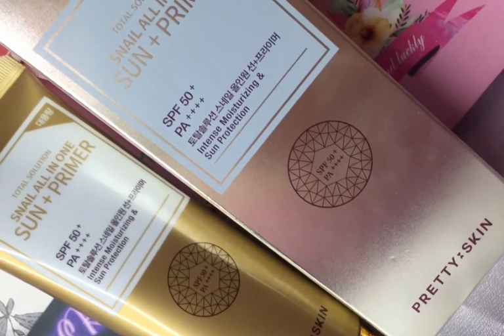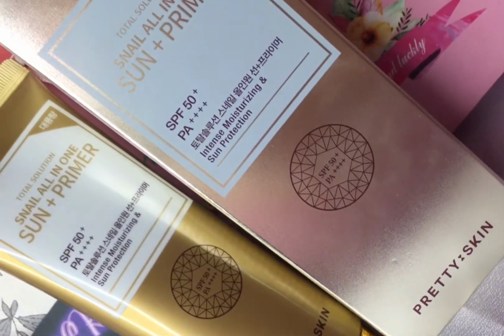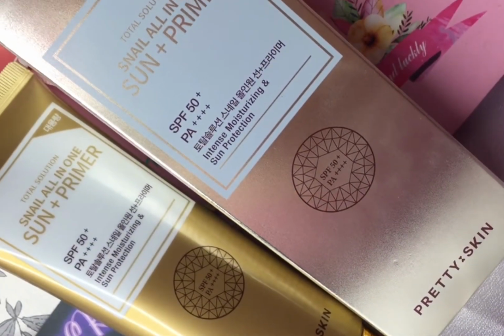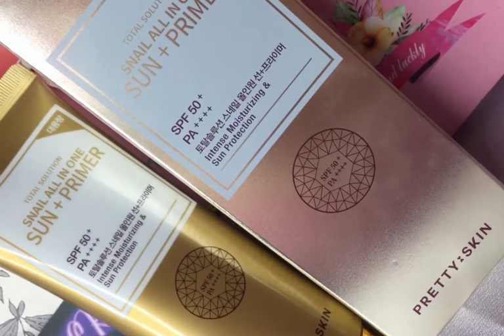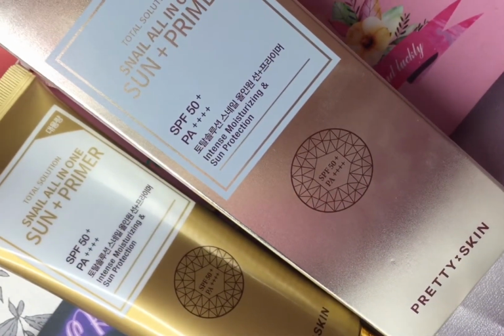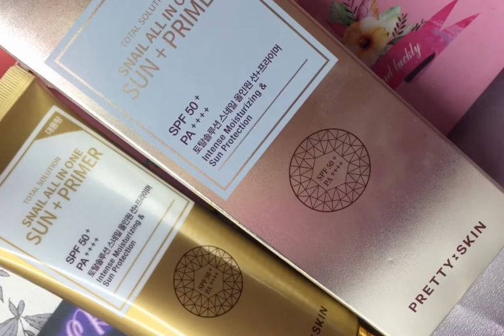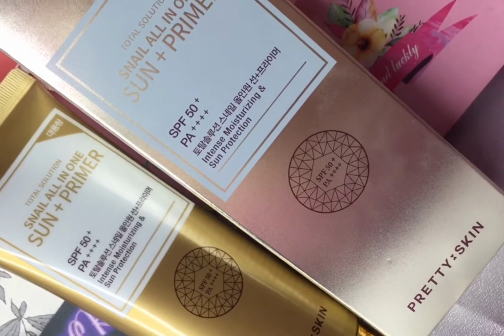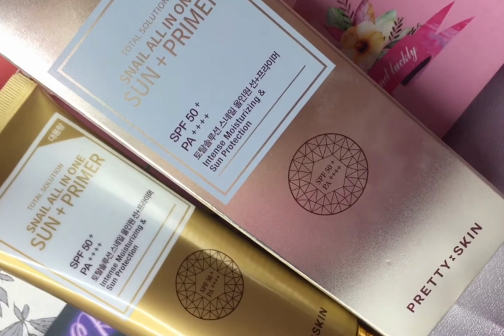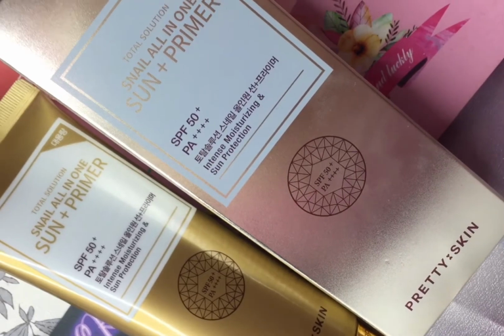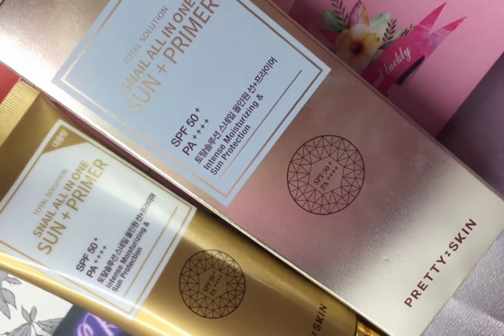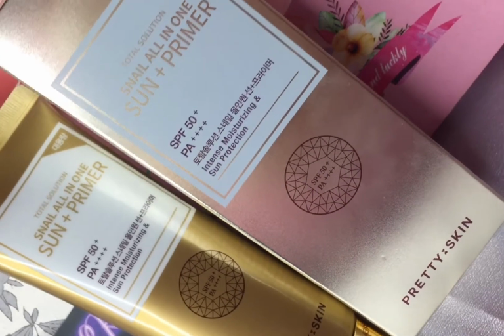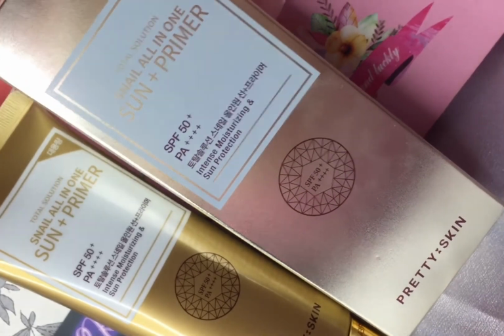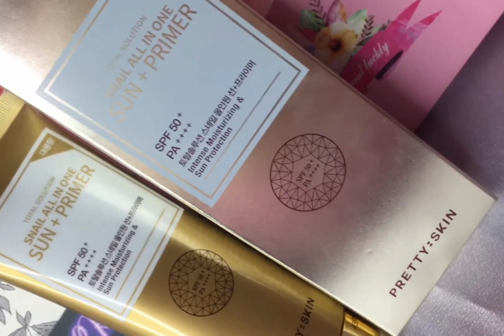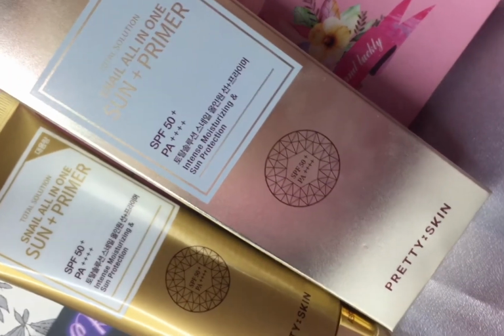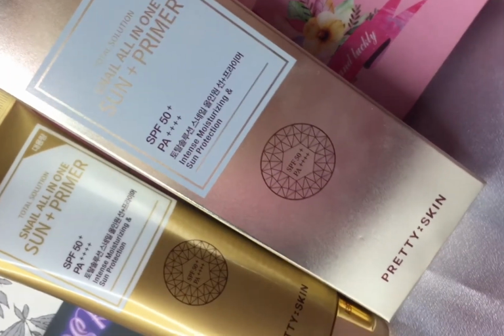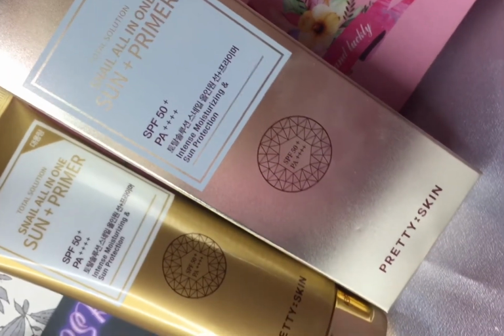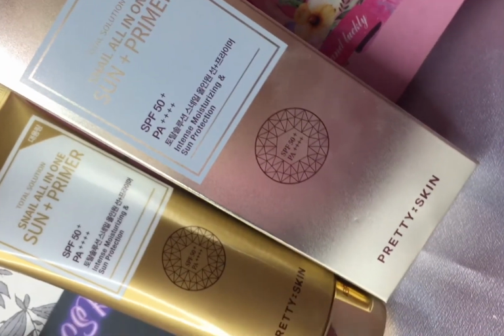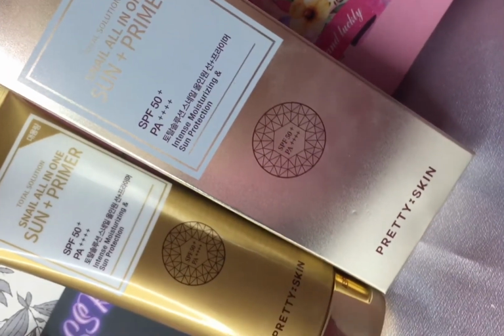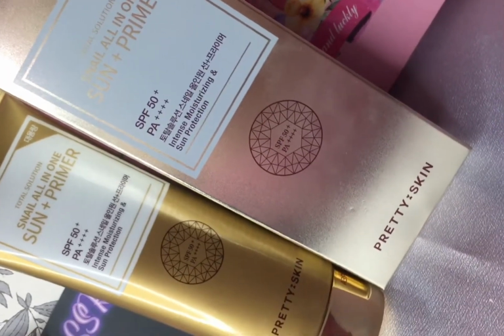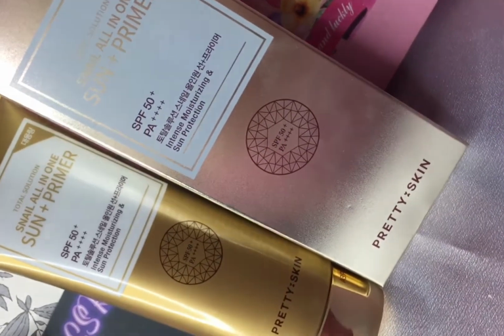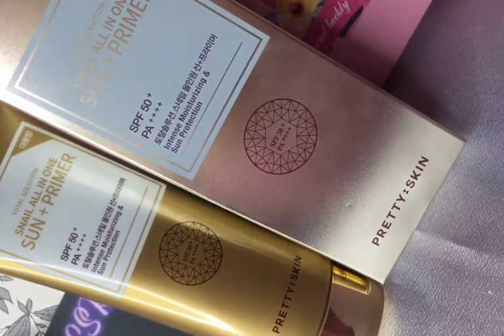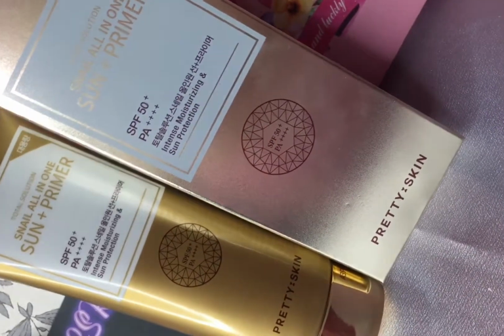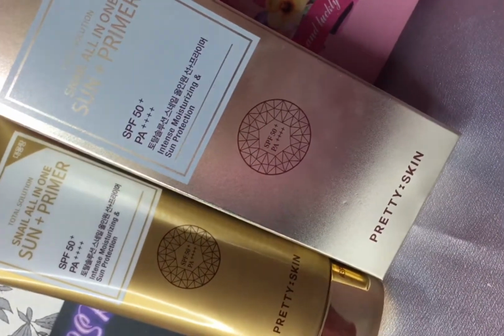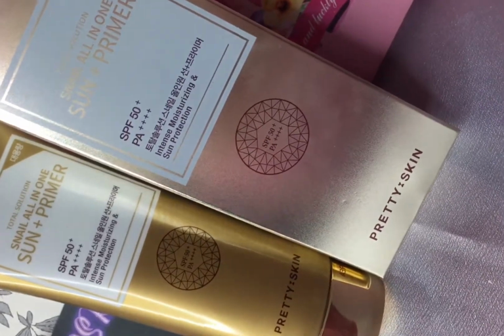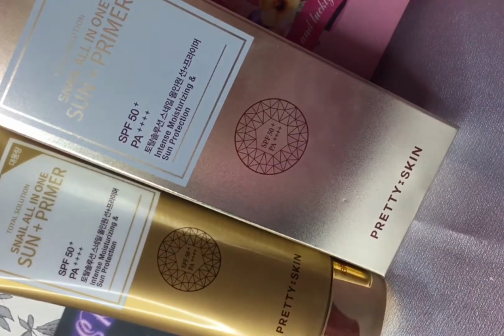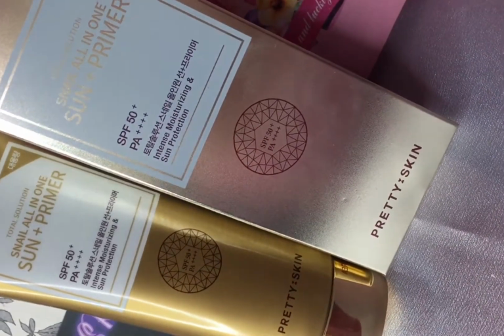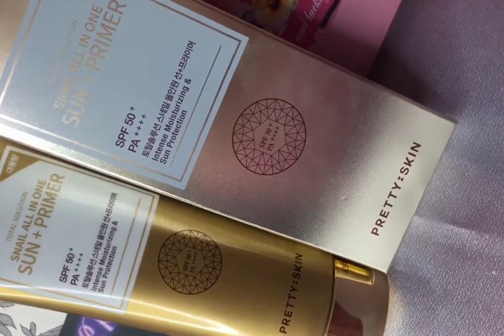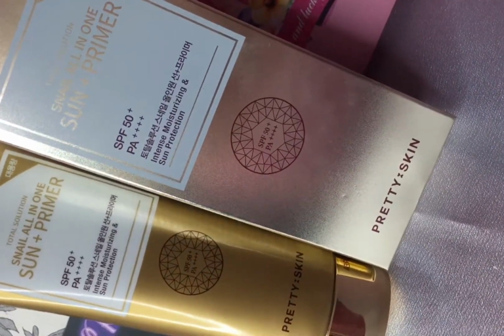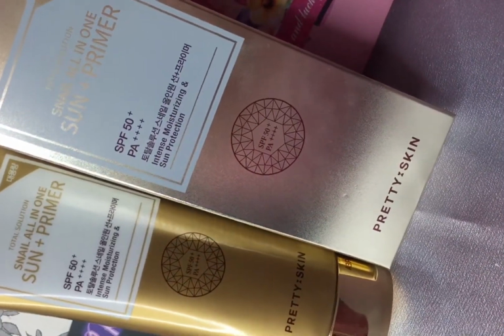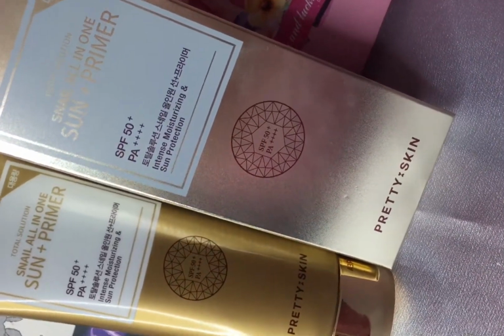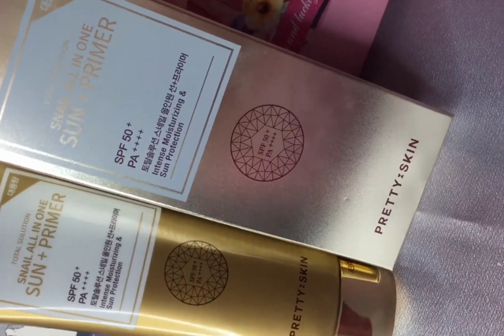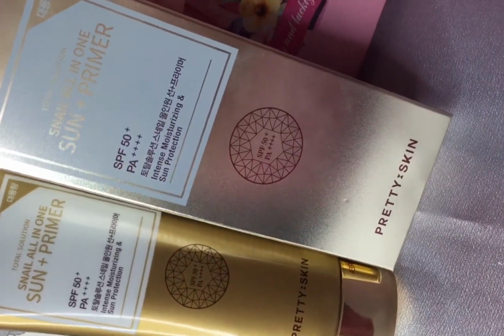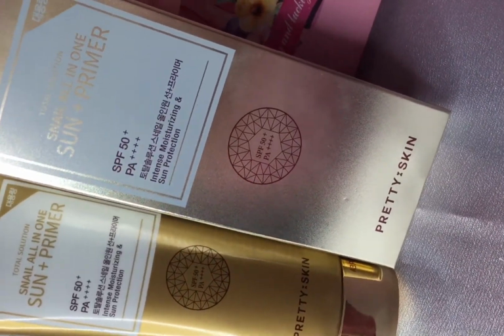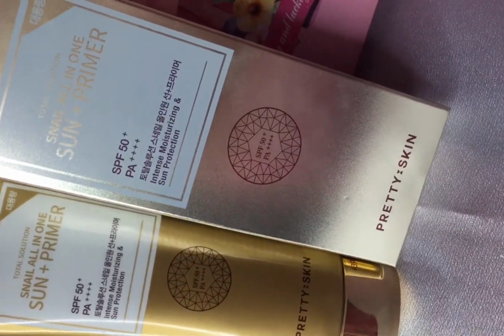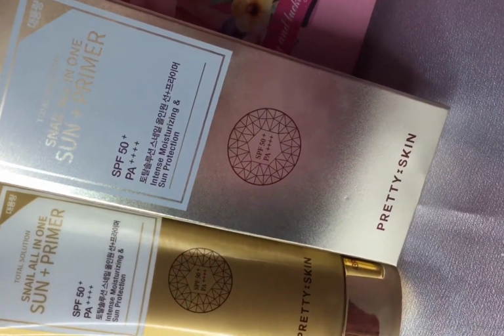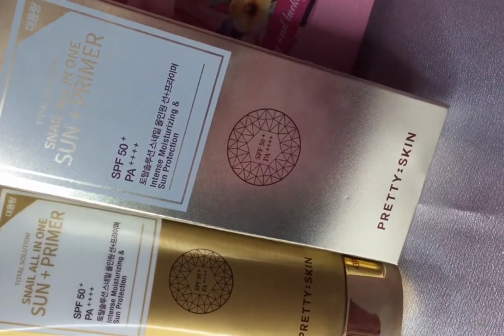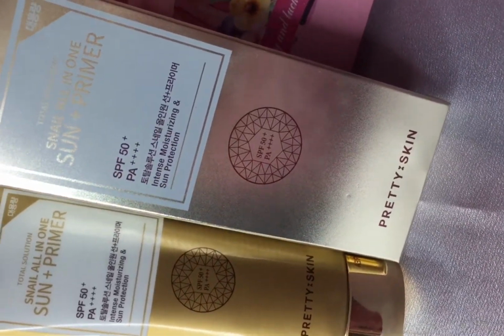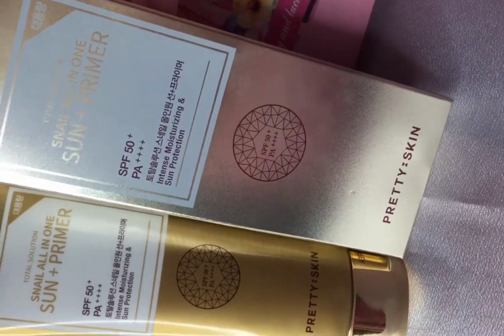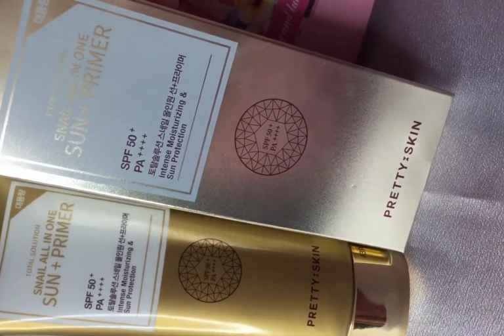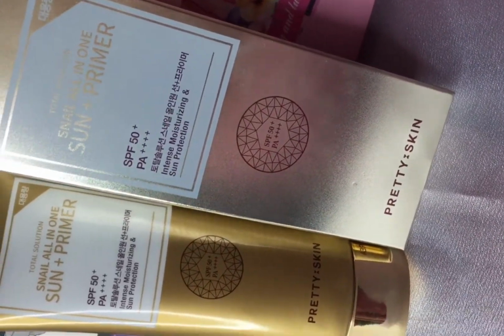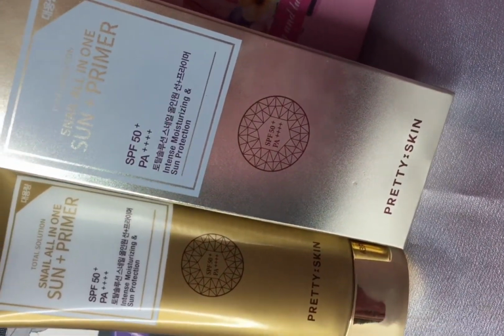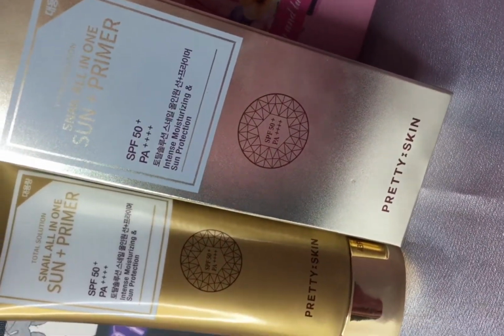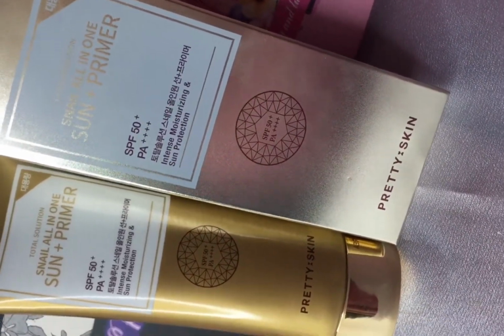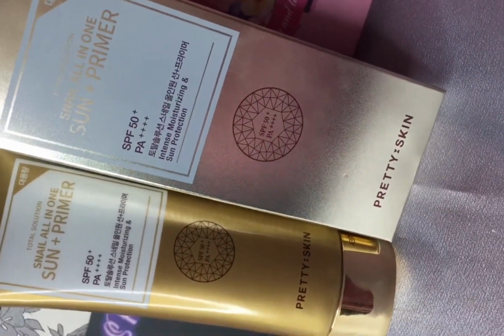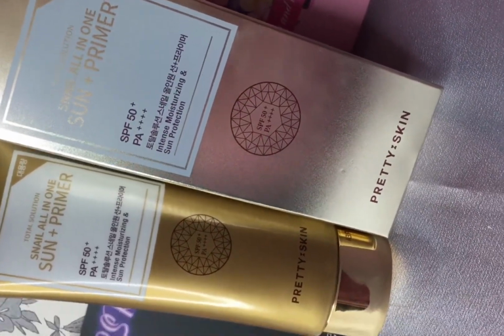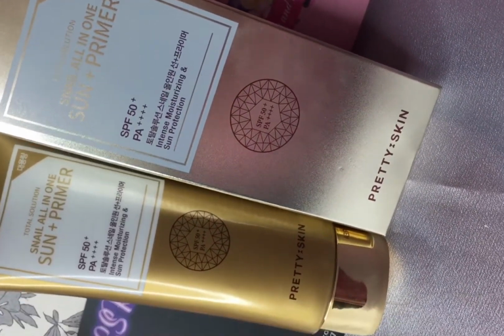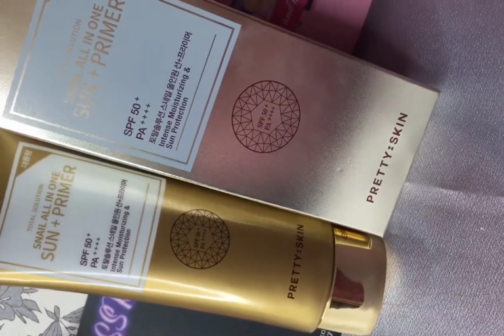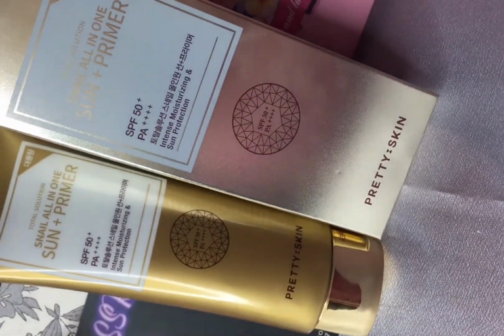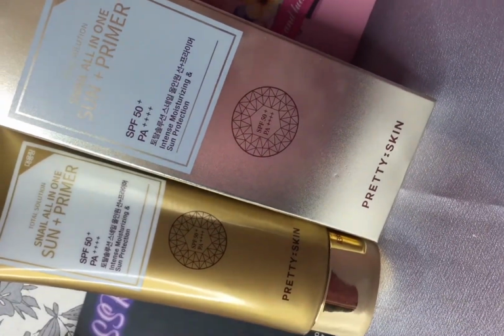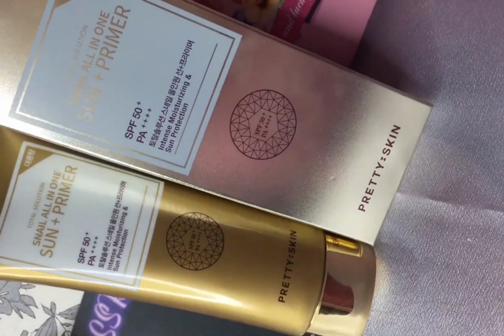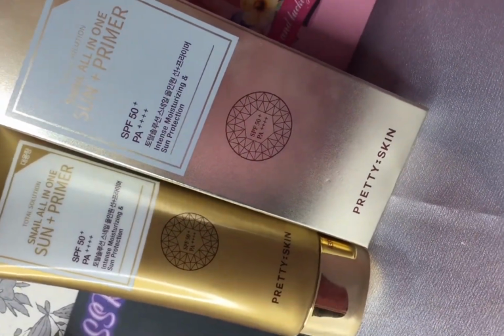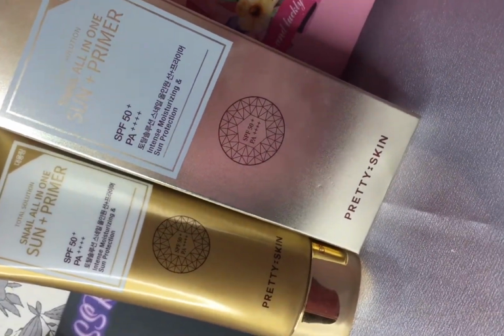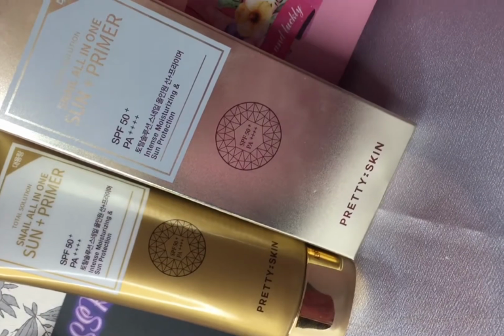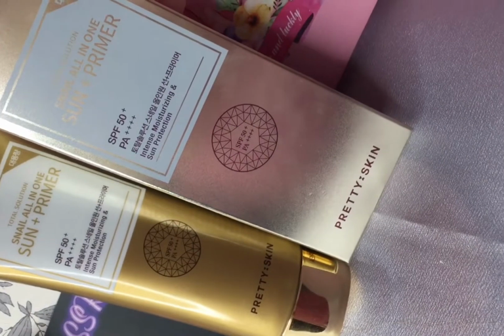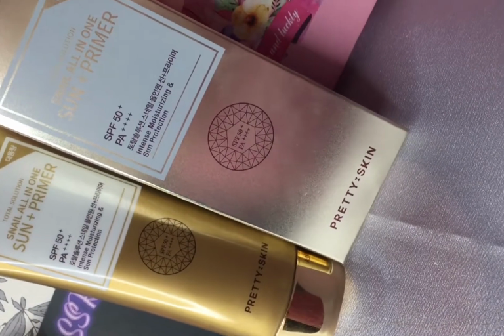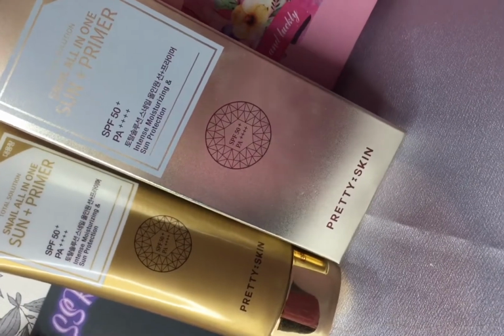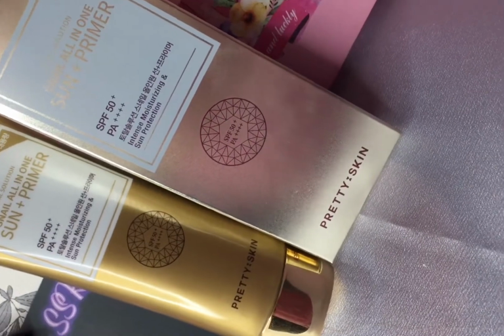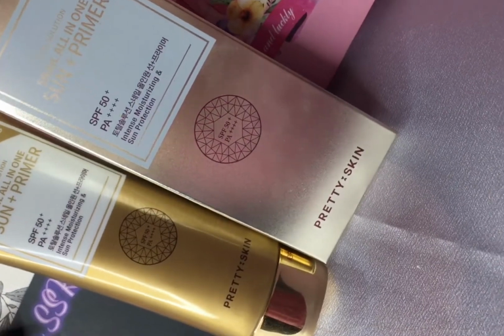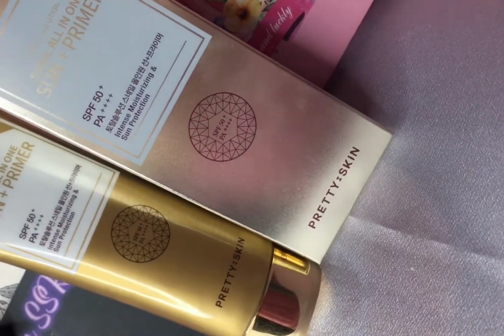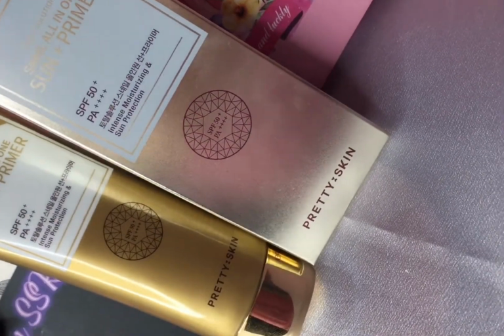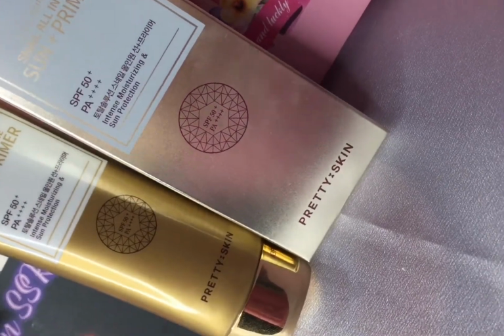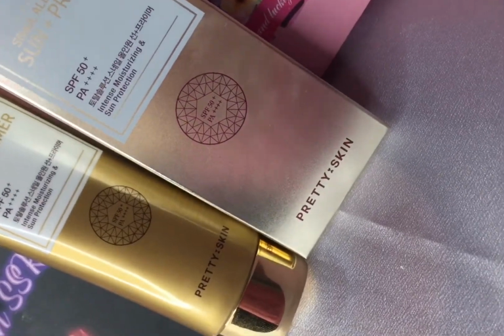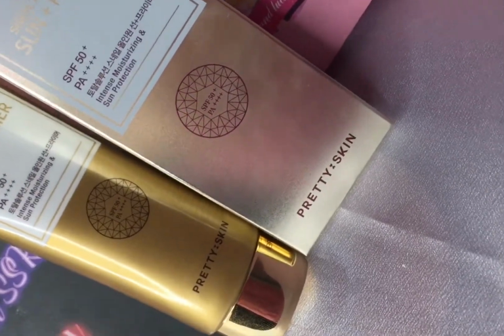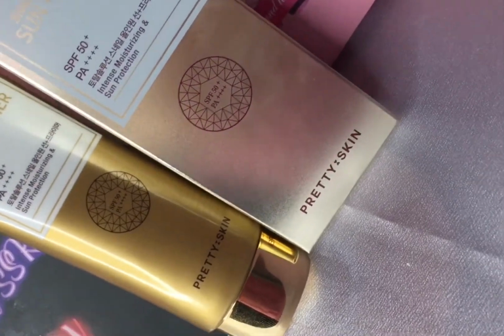If you have any primer effect, you can get SPF 50++++ in this video.